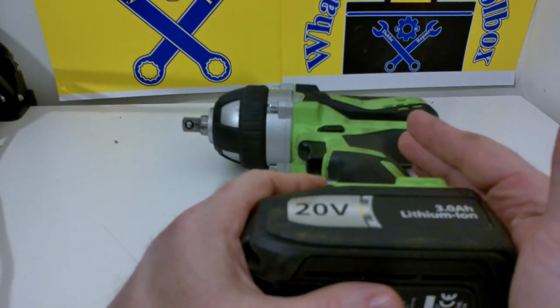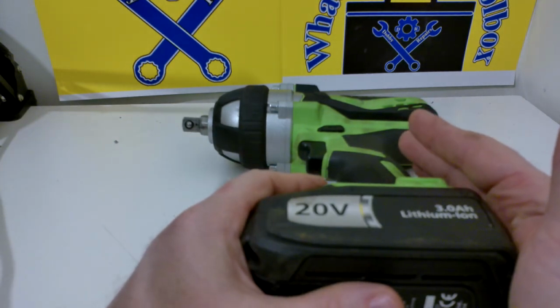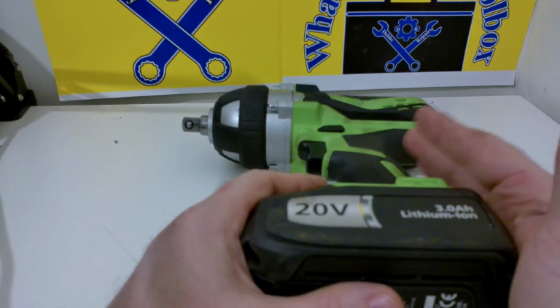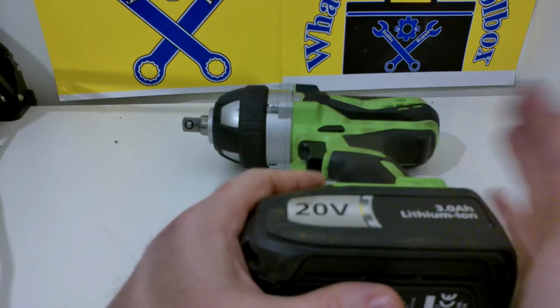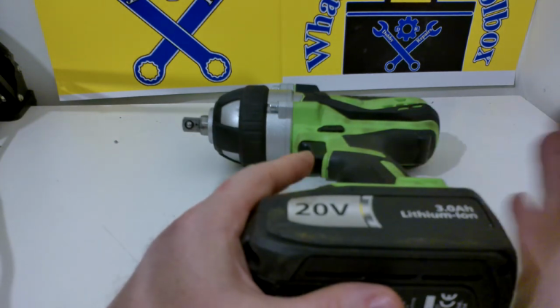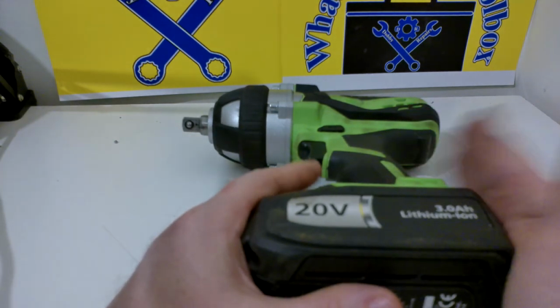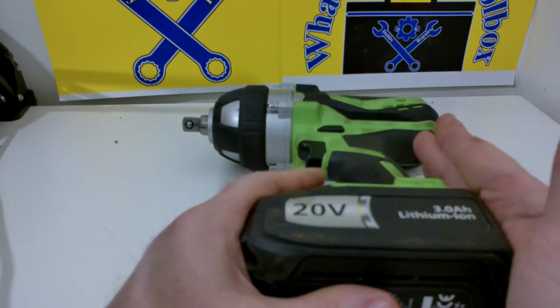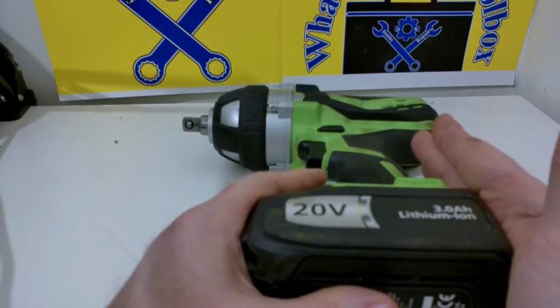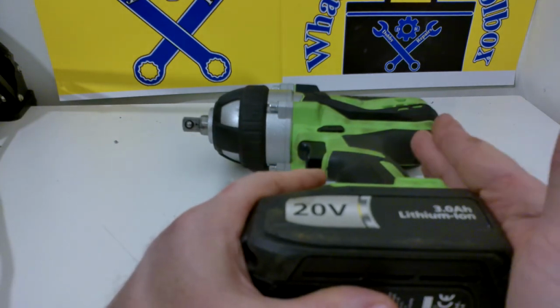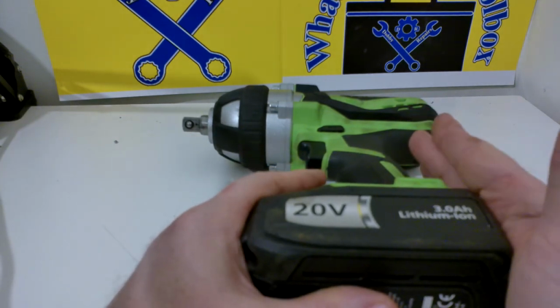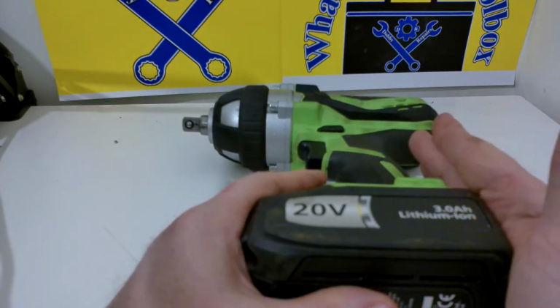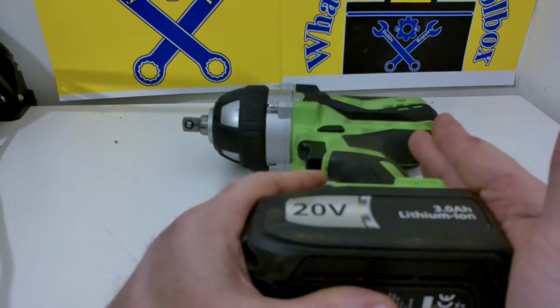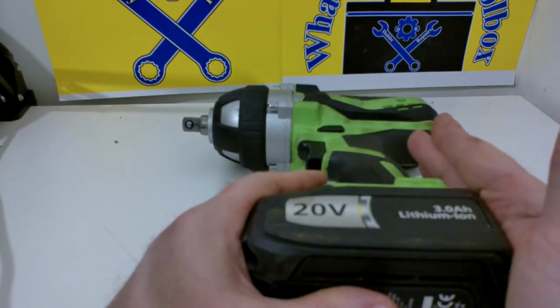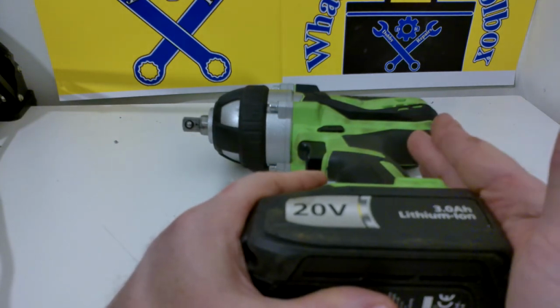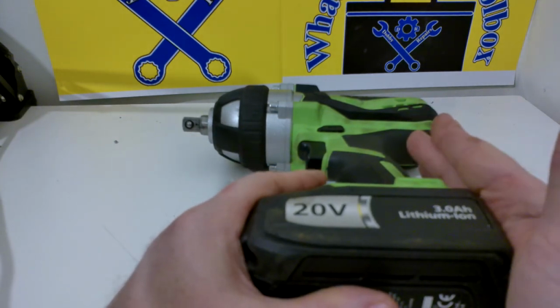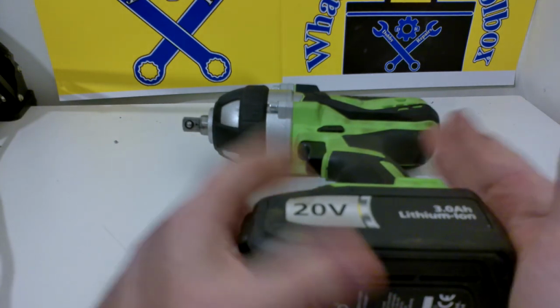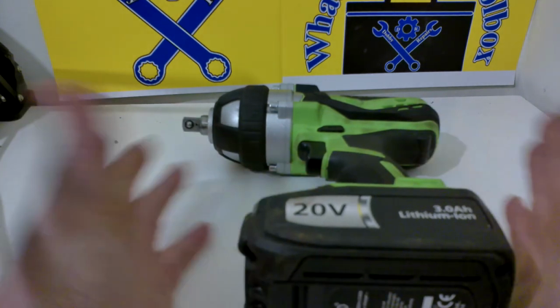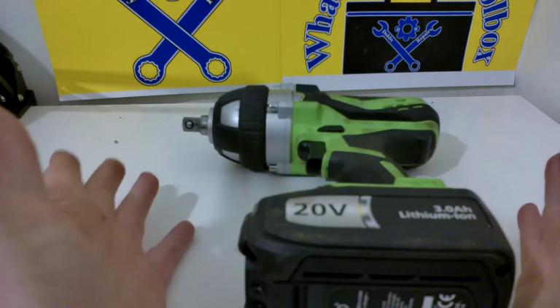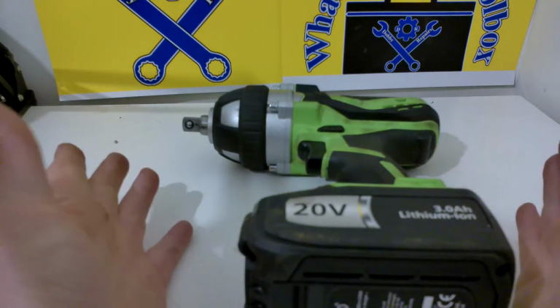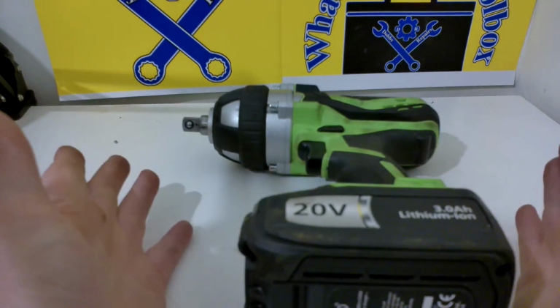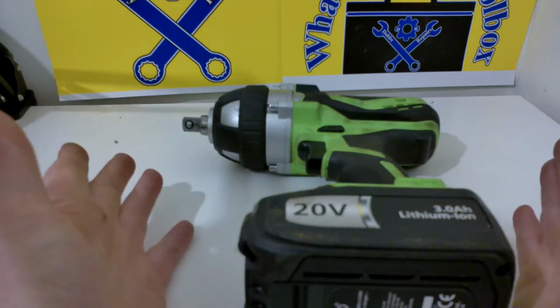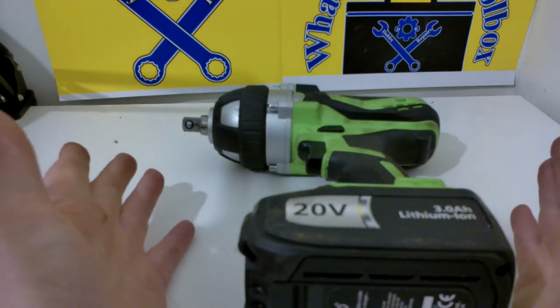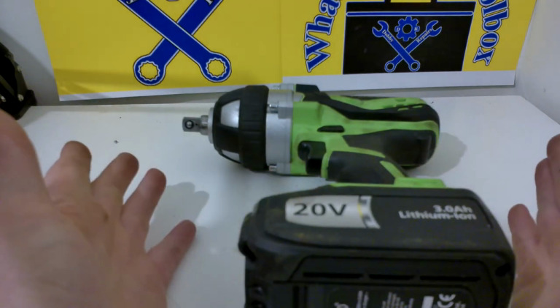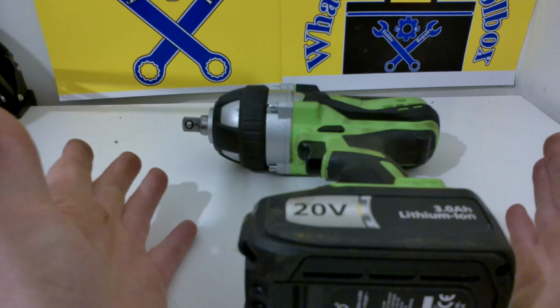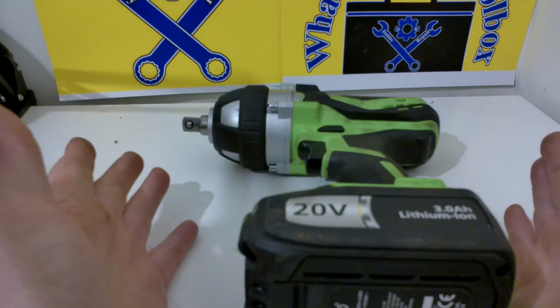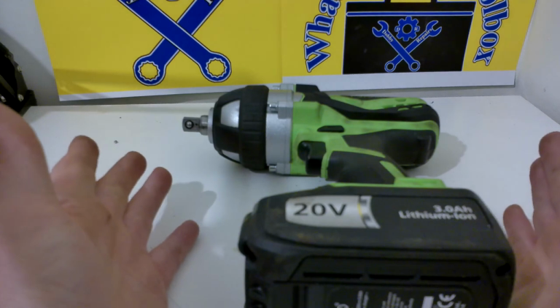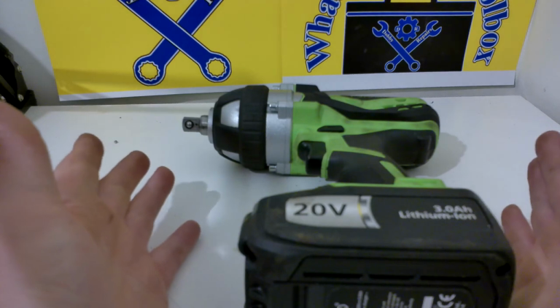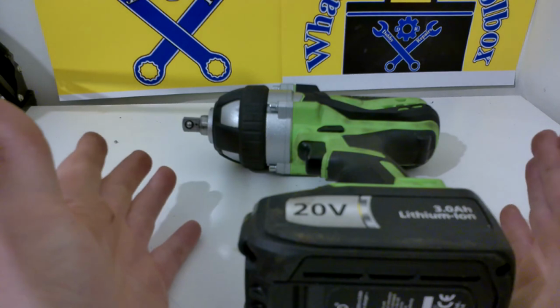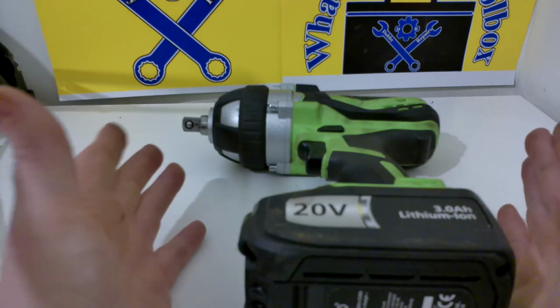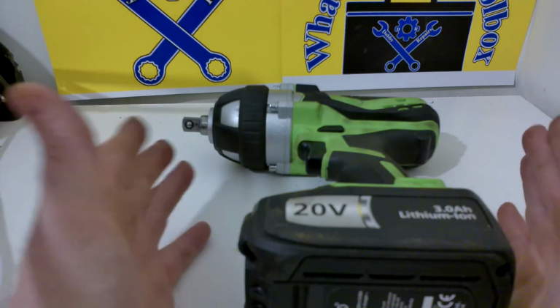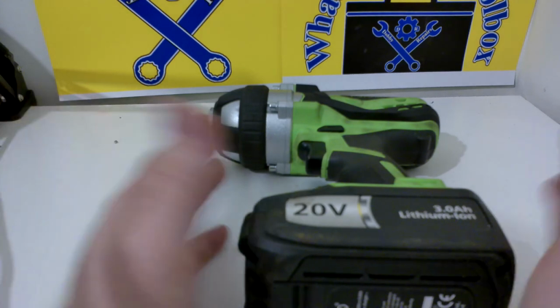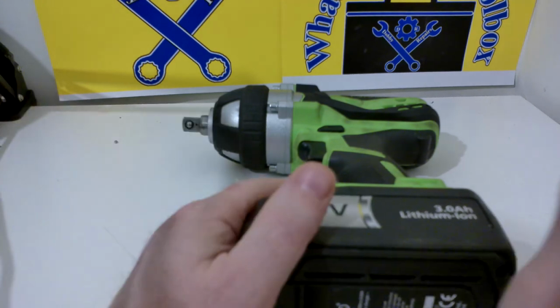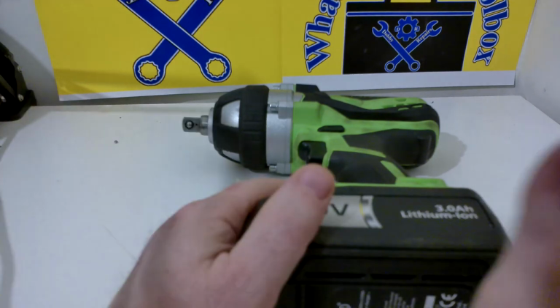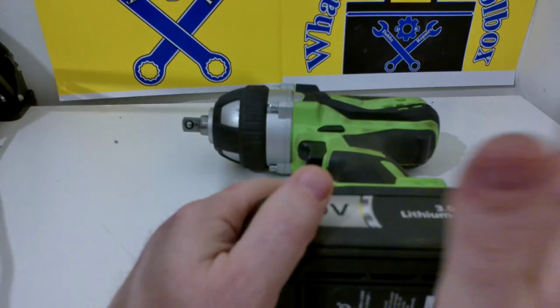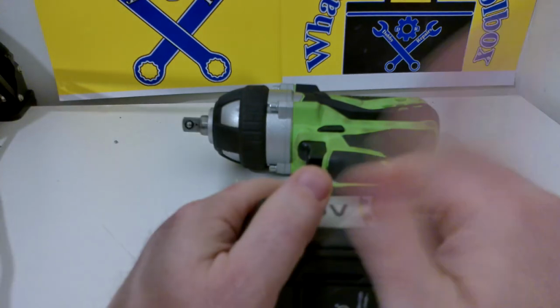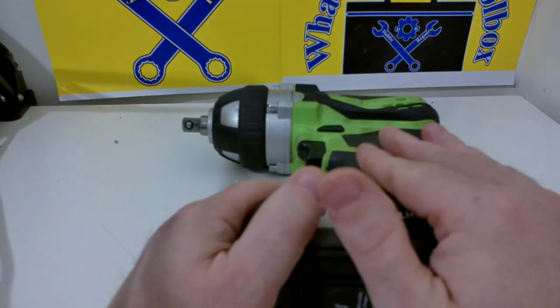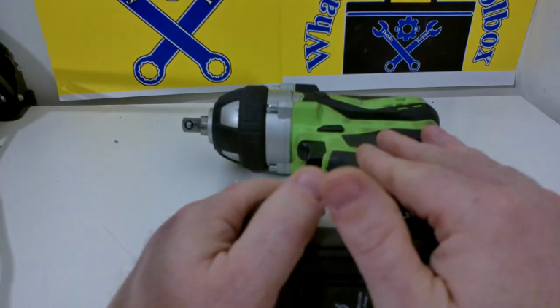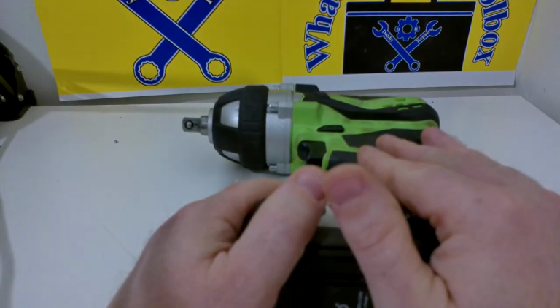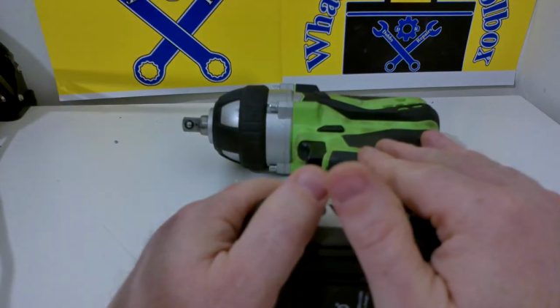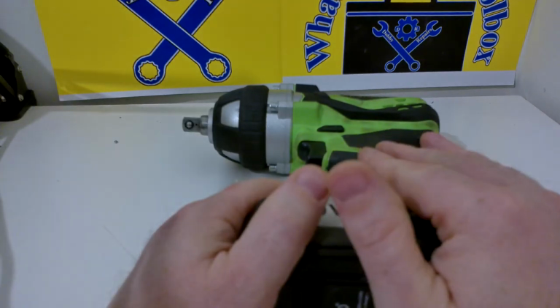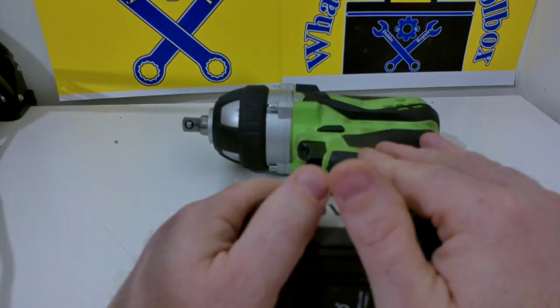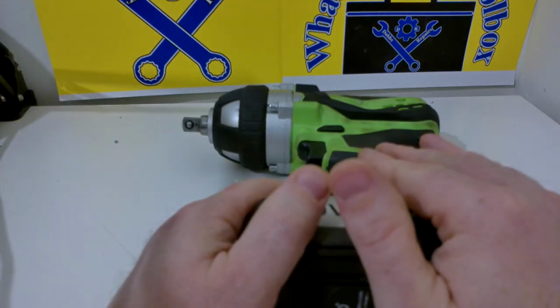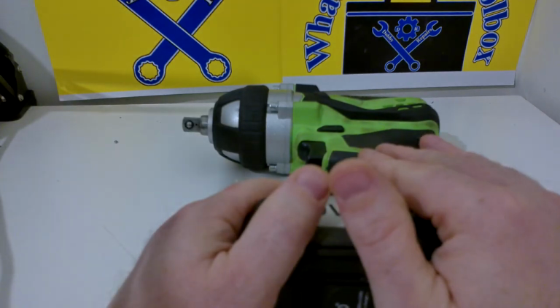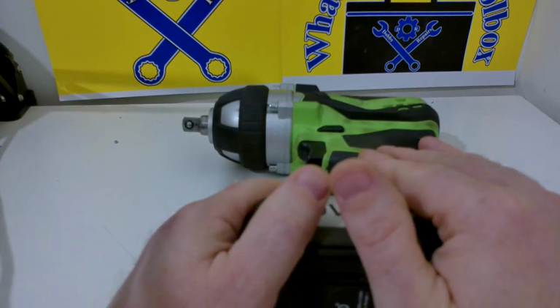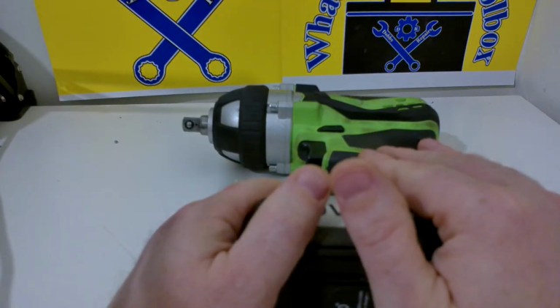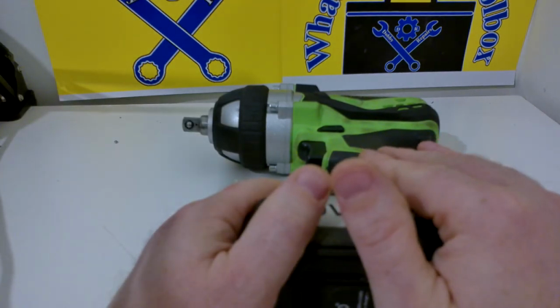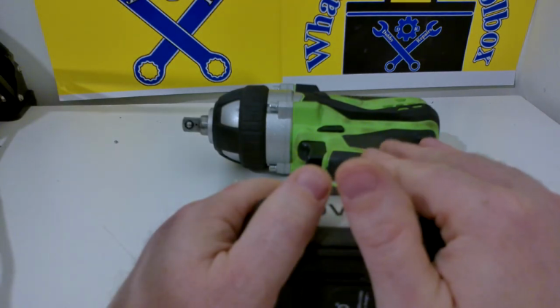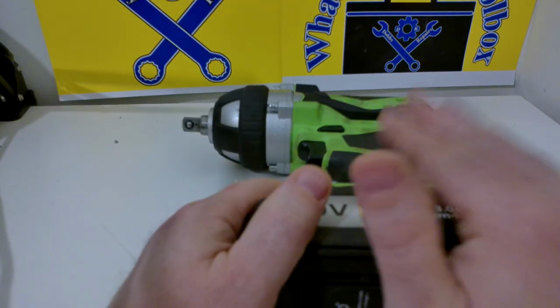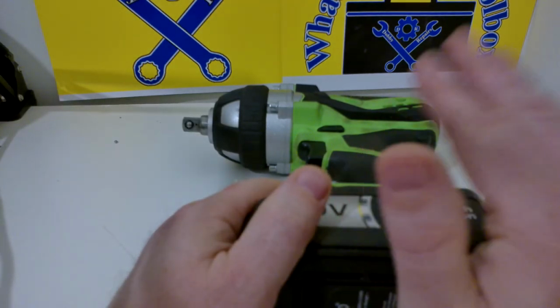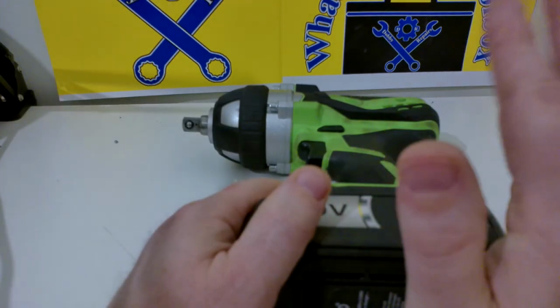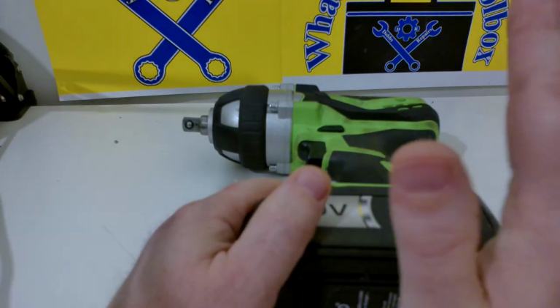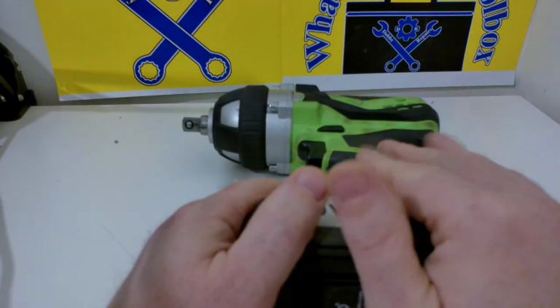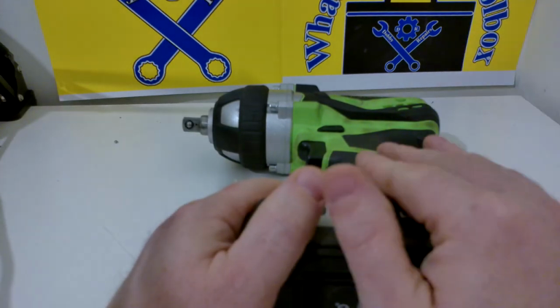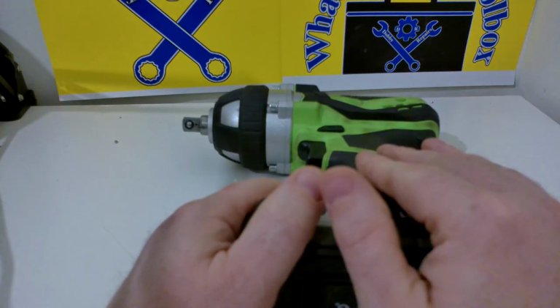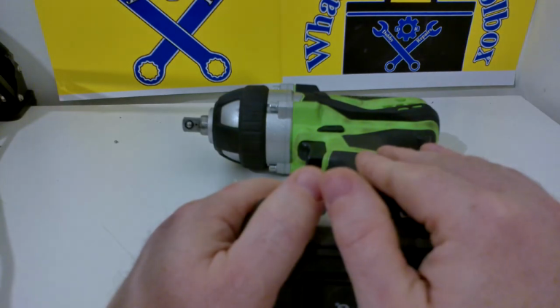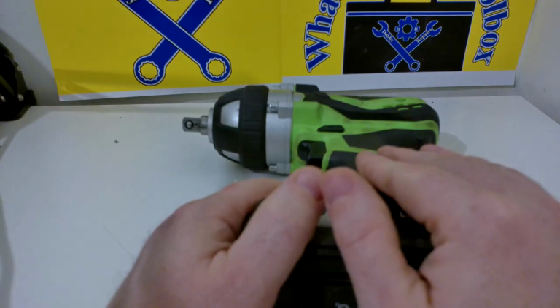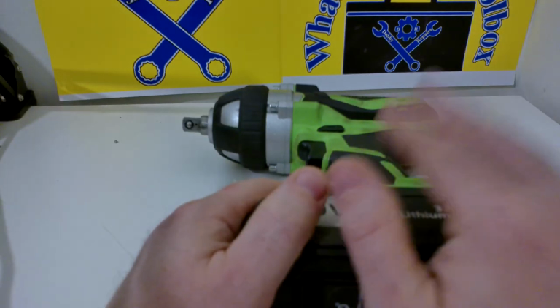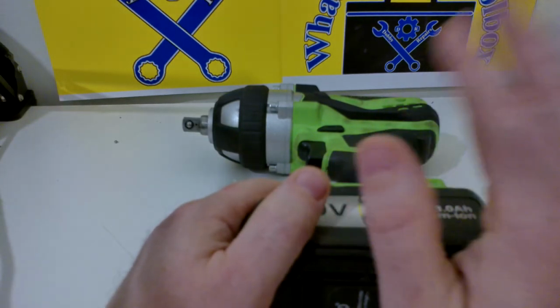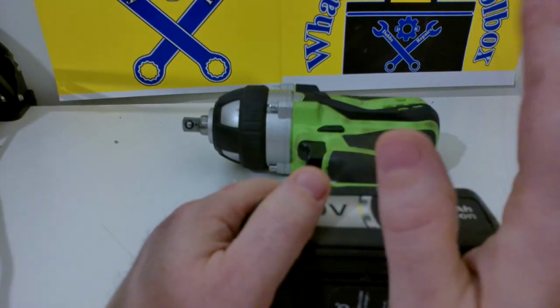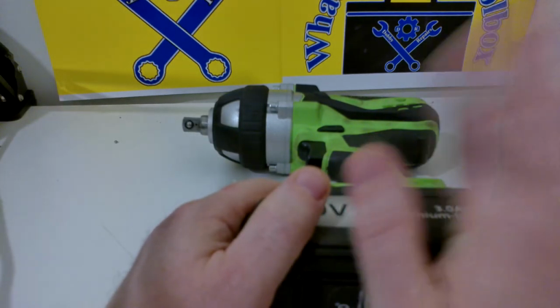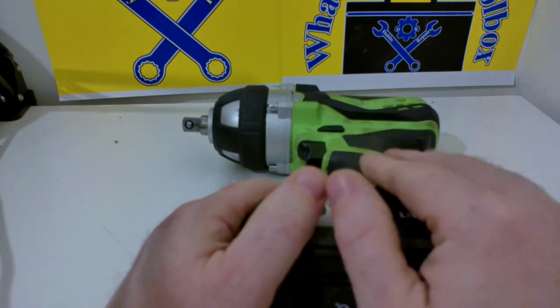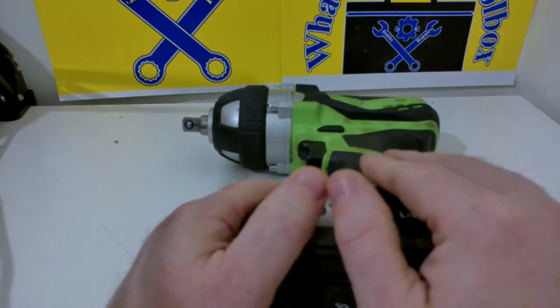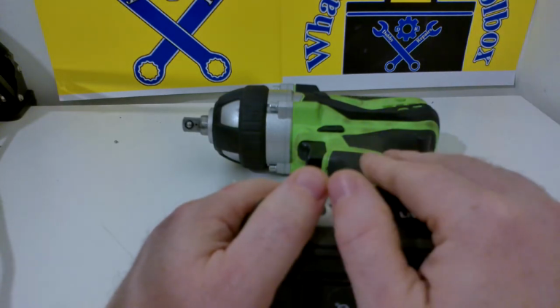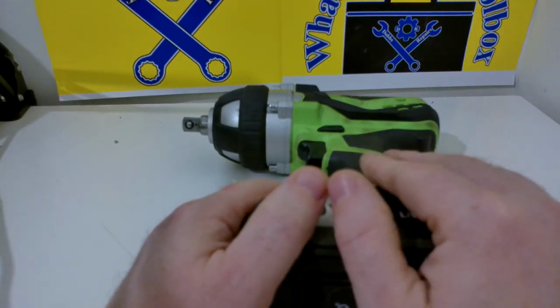Overall, this is a really good impact gun — great value for money. Highly recommend it. If you haven't got one, pick it up.